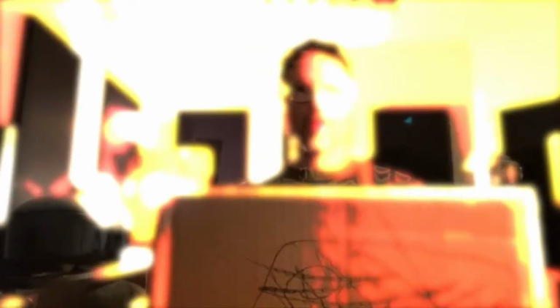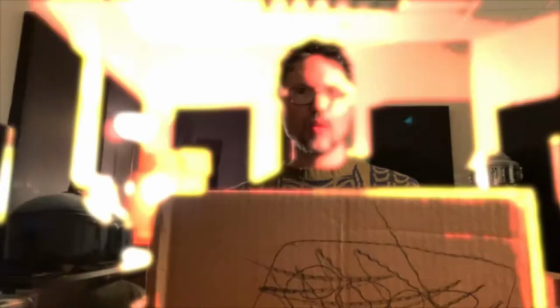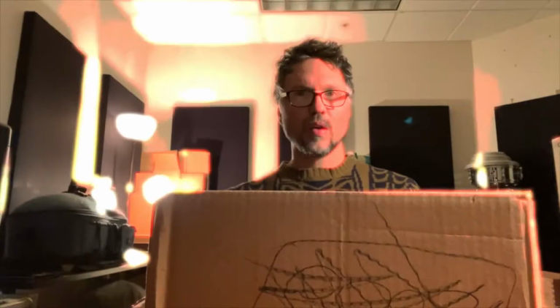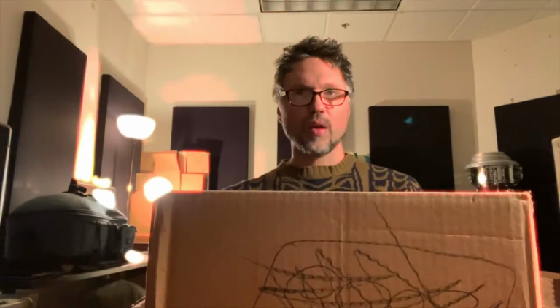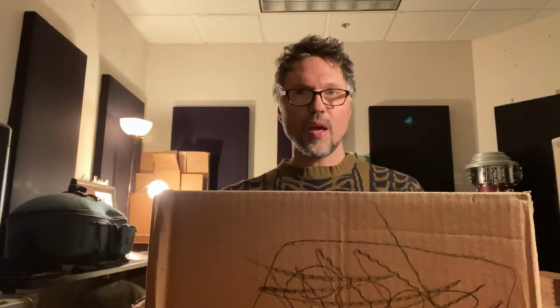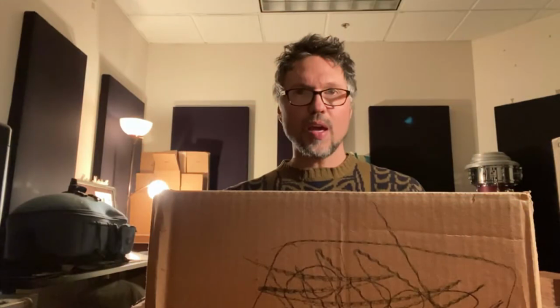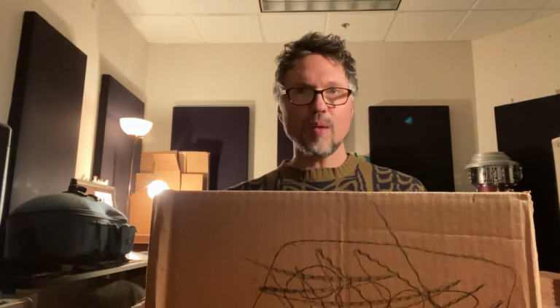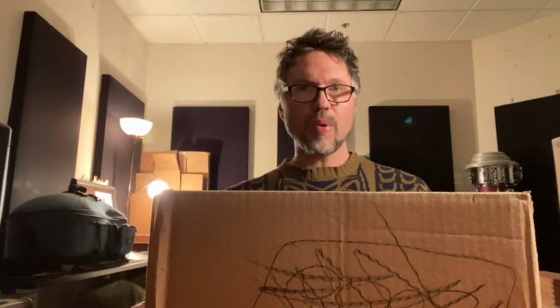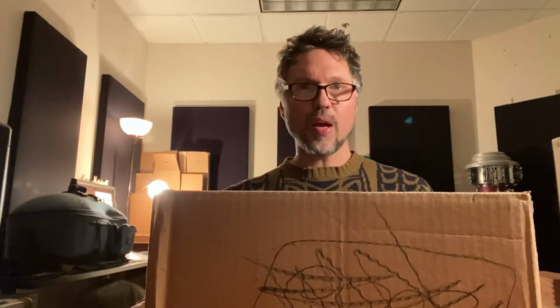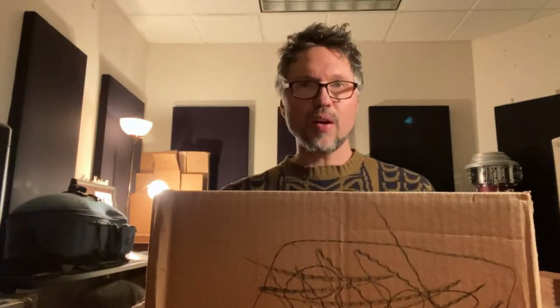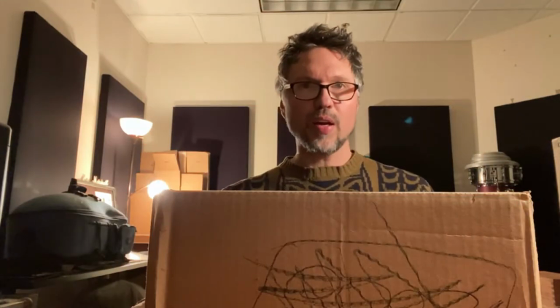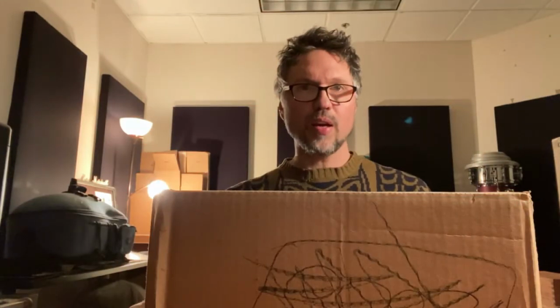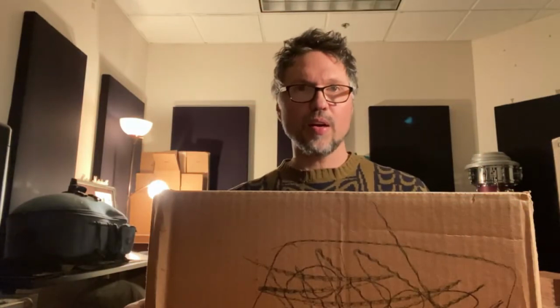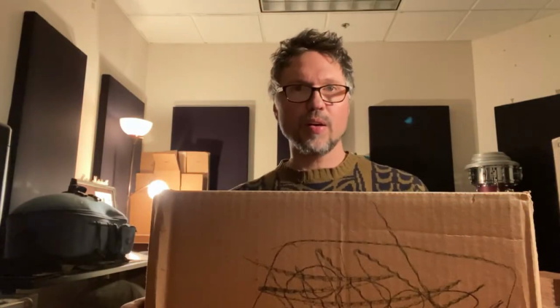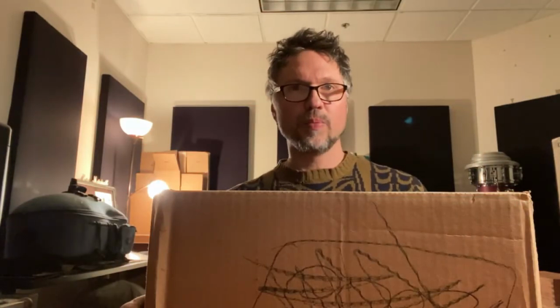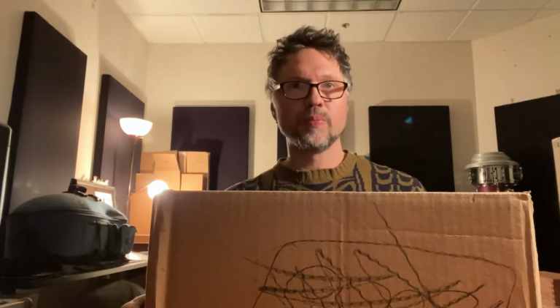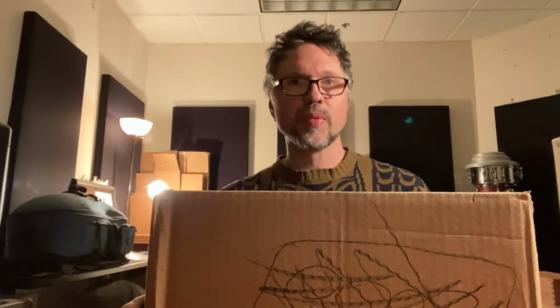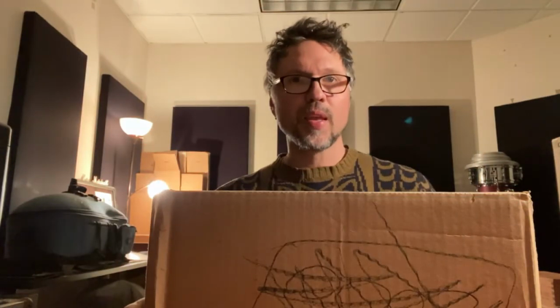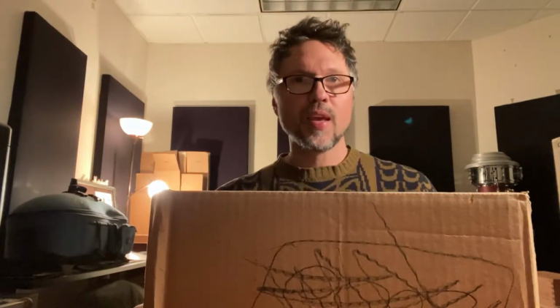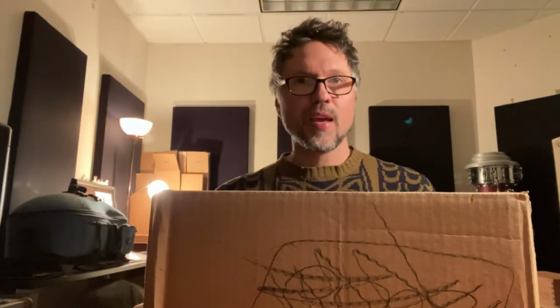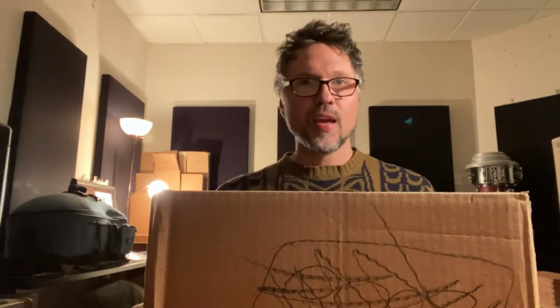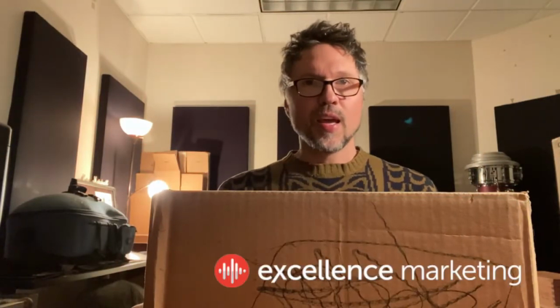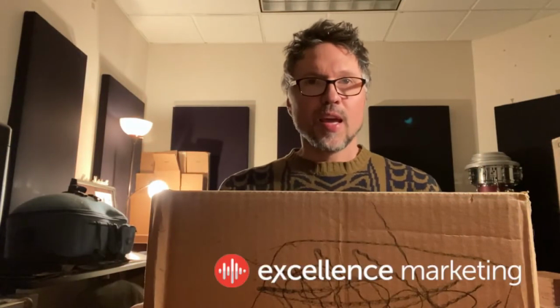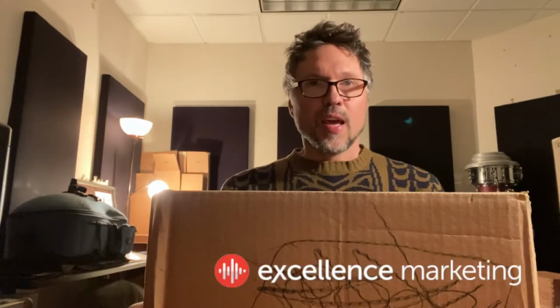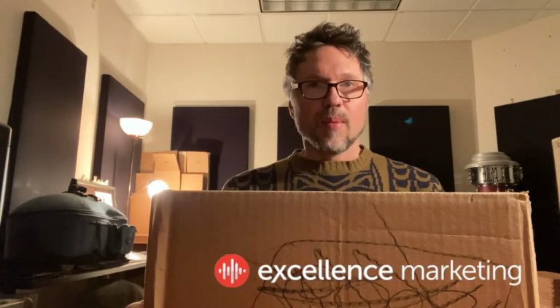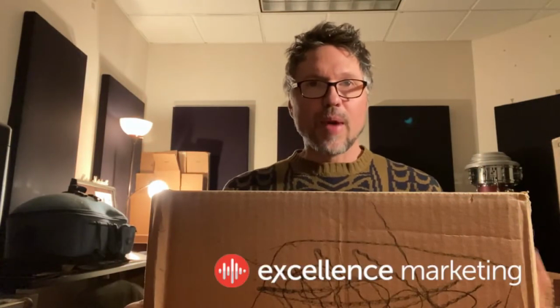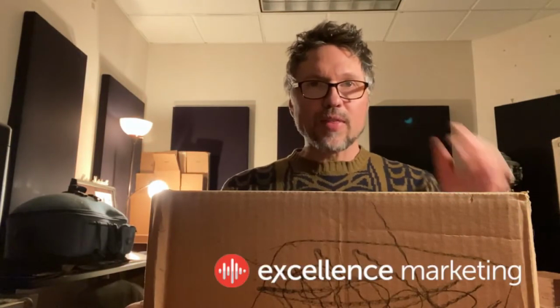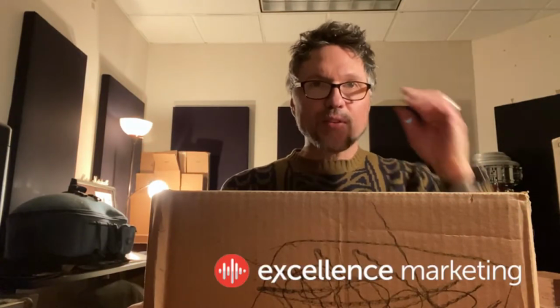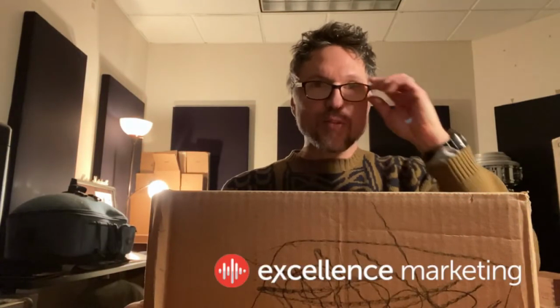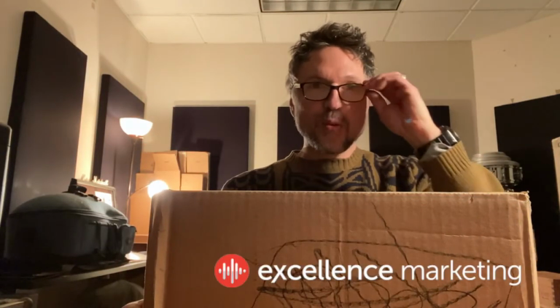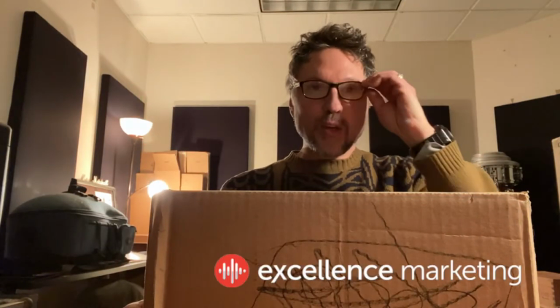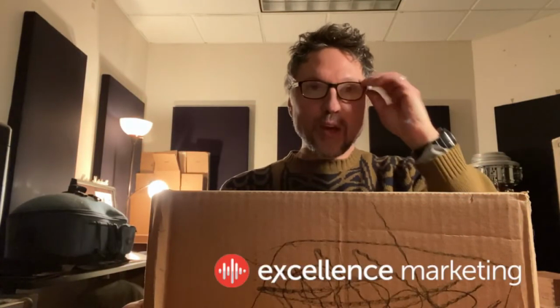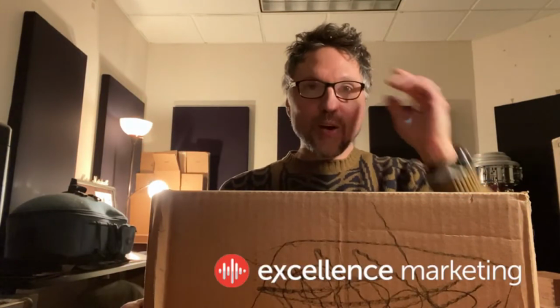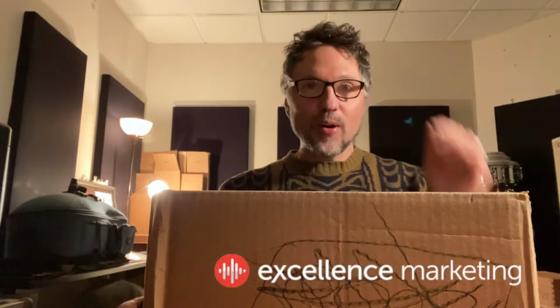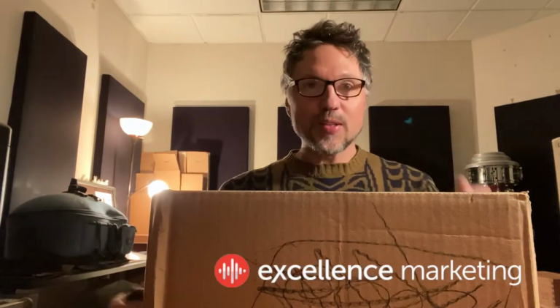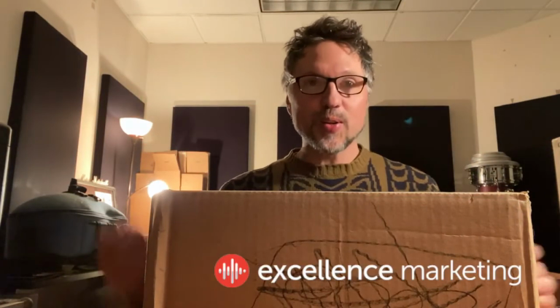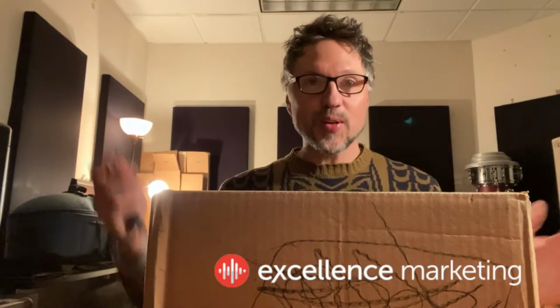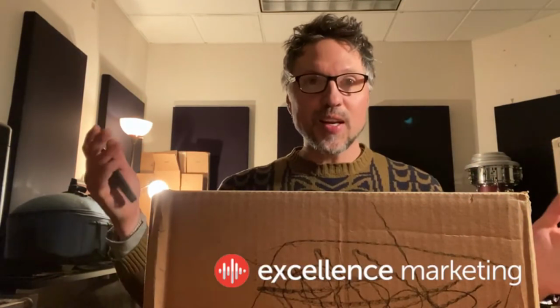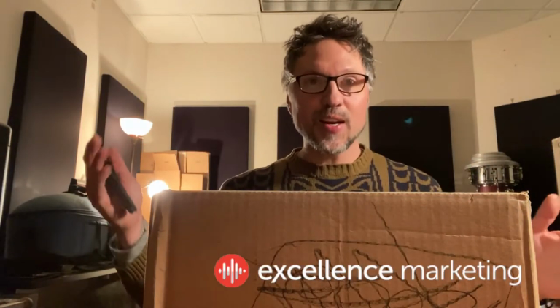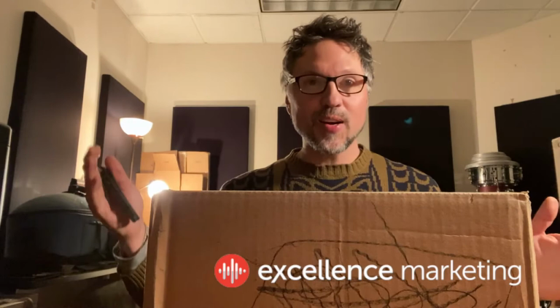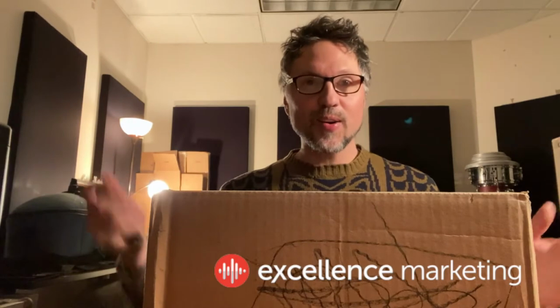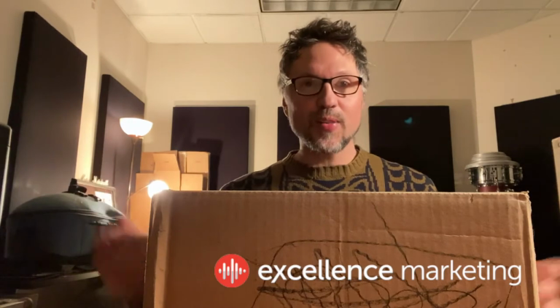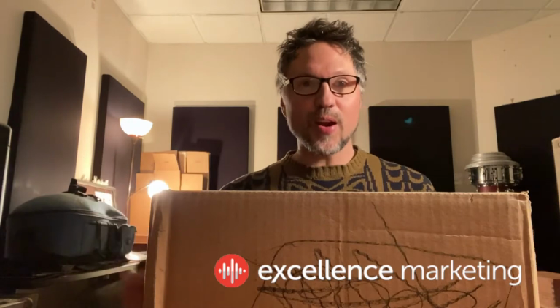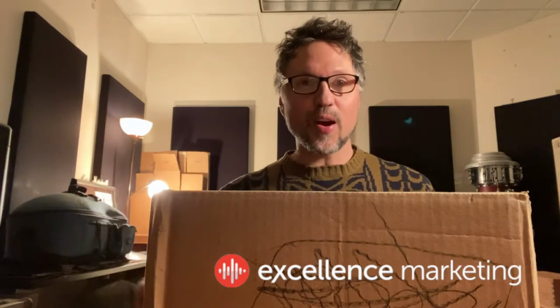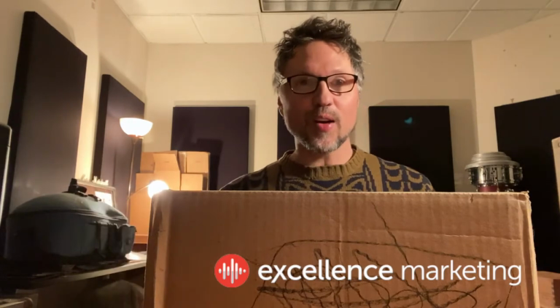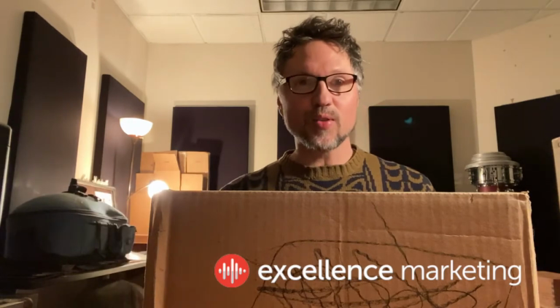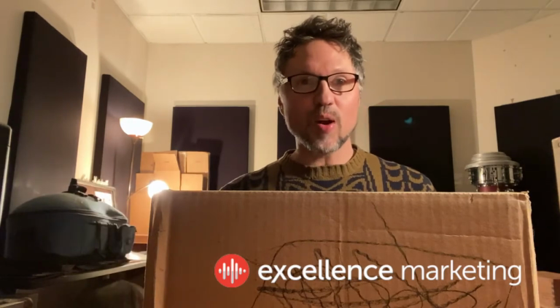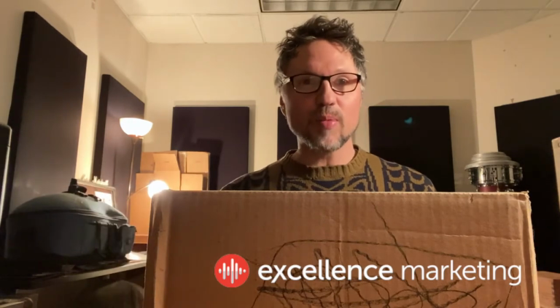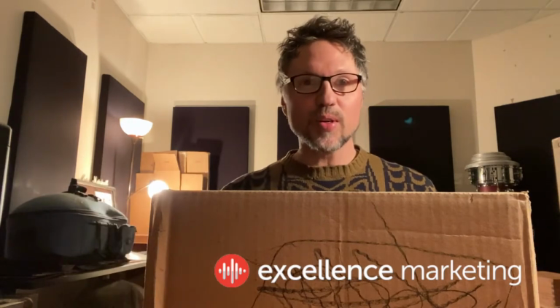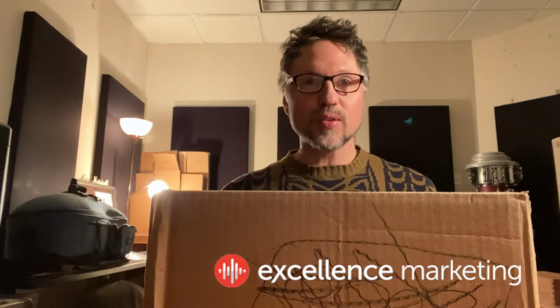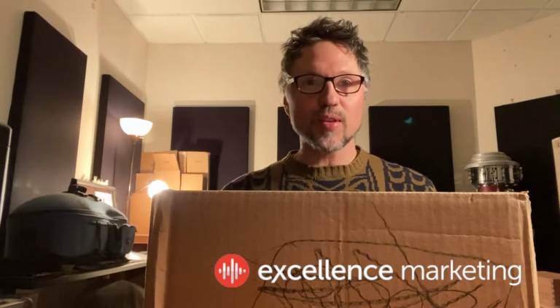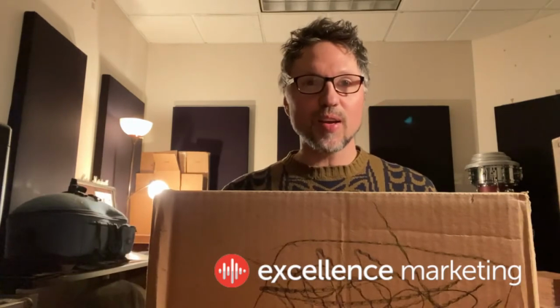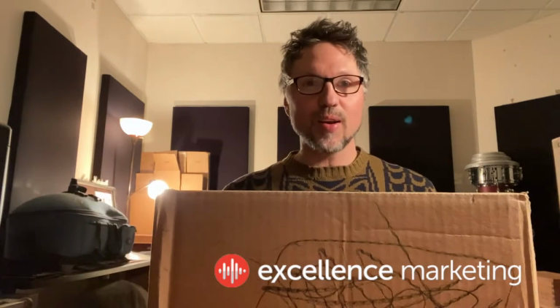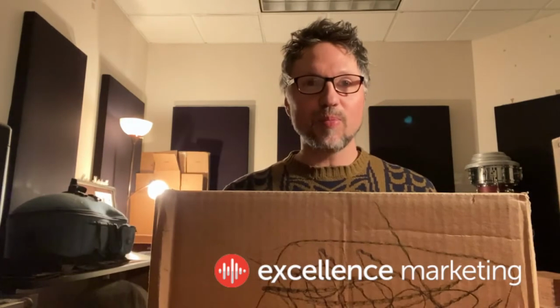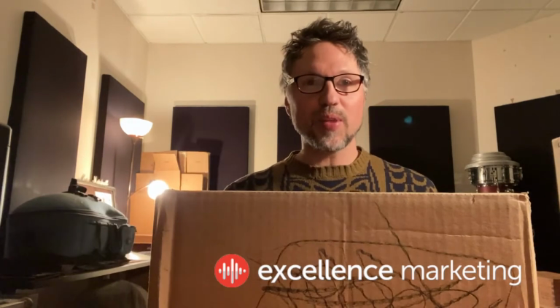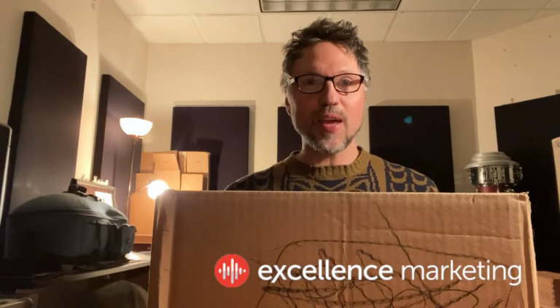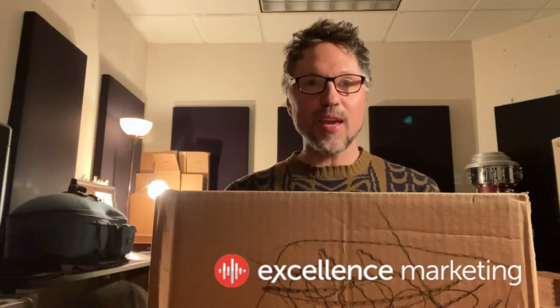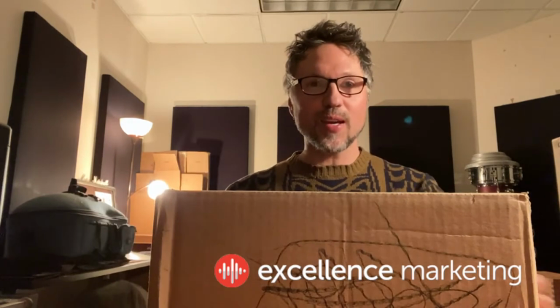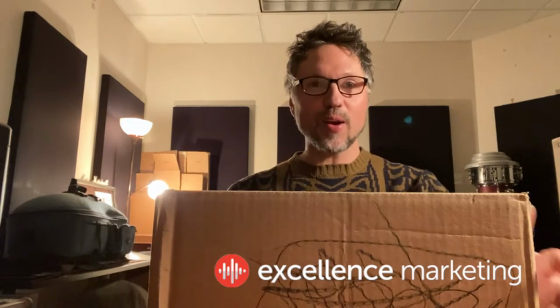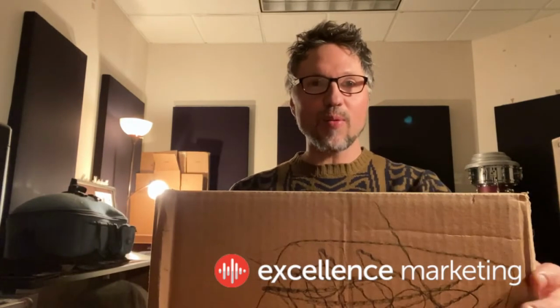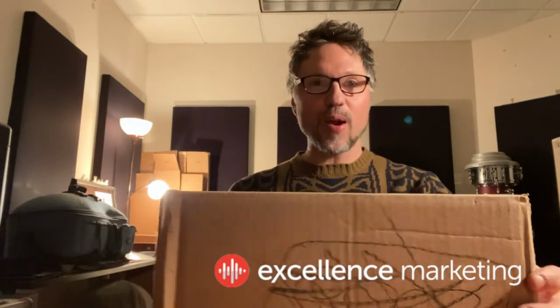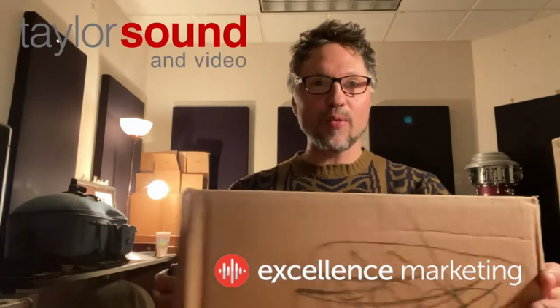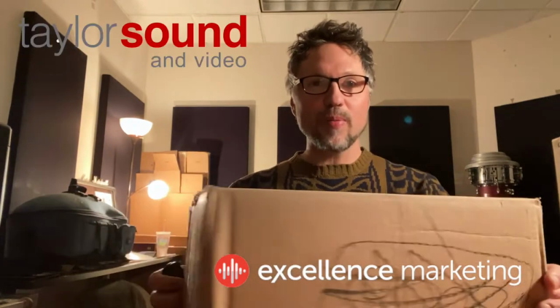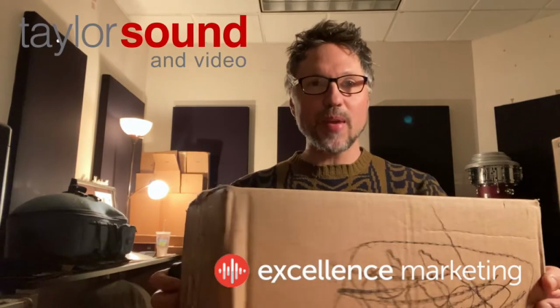Hey, Perry here. I'm at the studio, as you can hear — there are drummers playing around me.